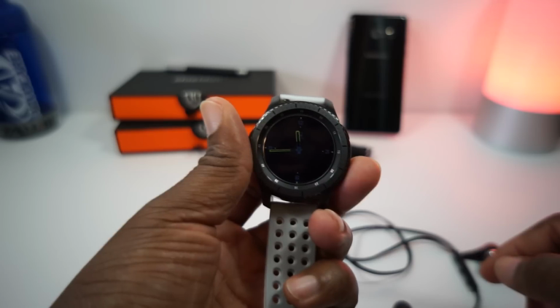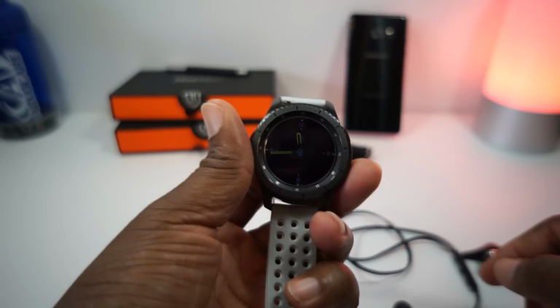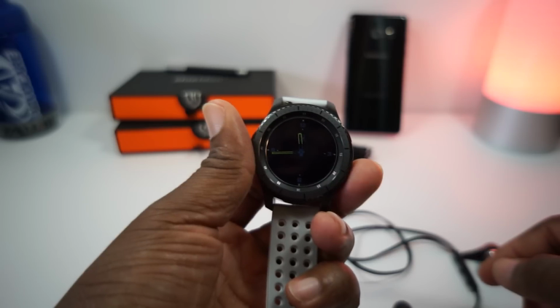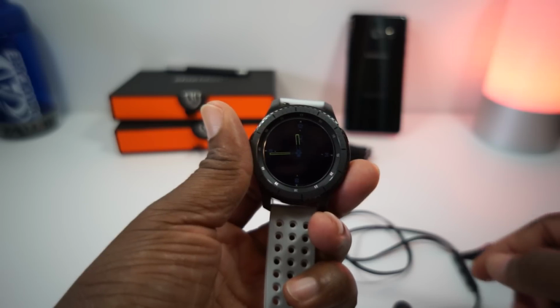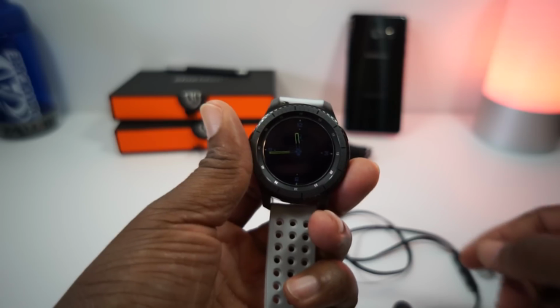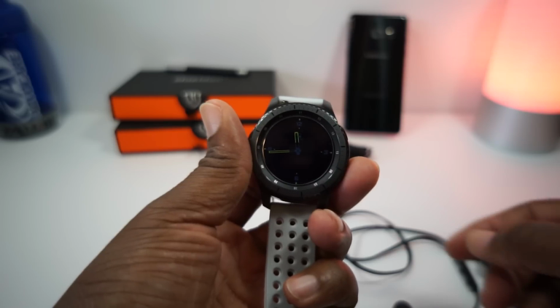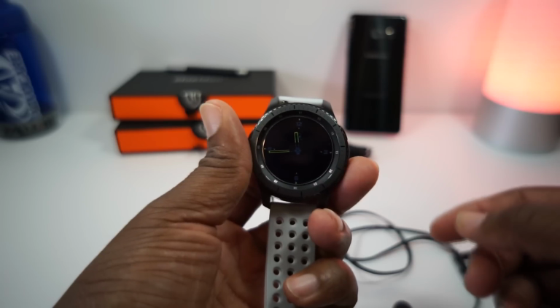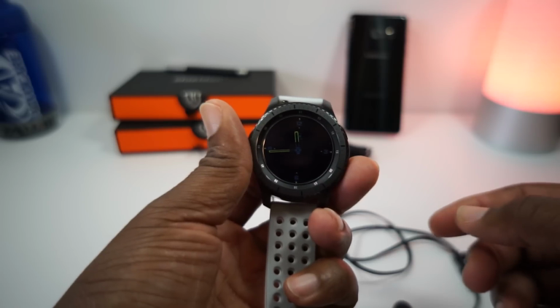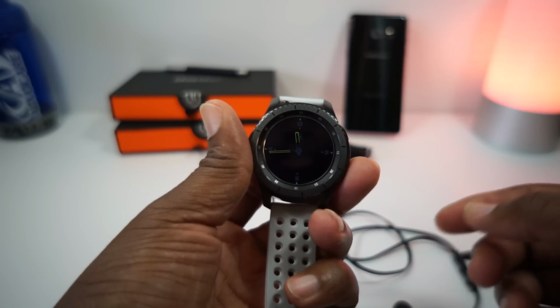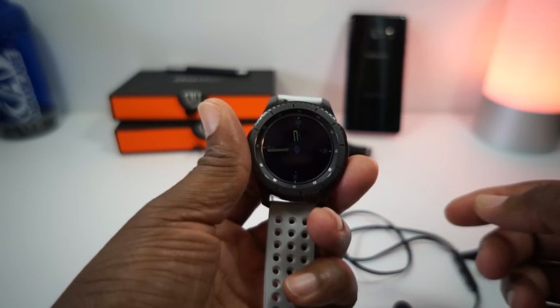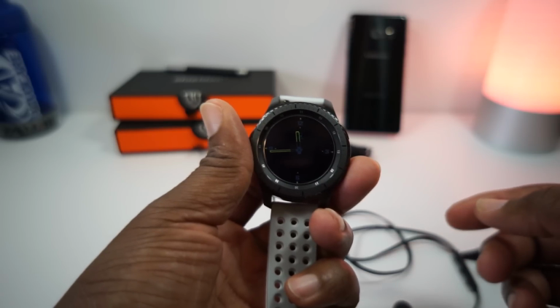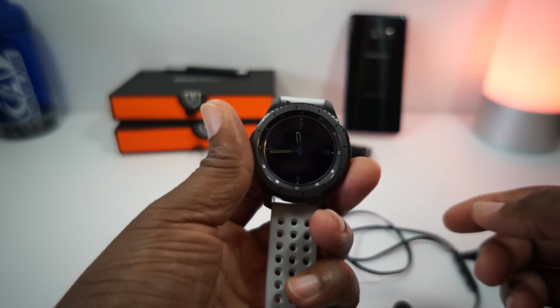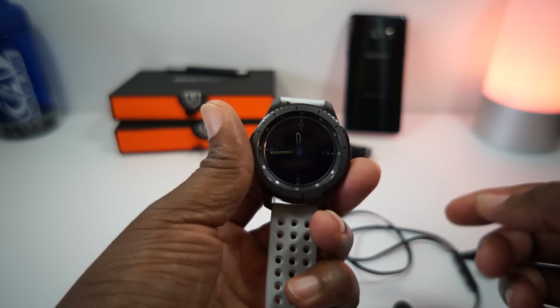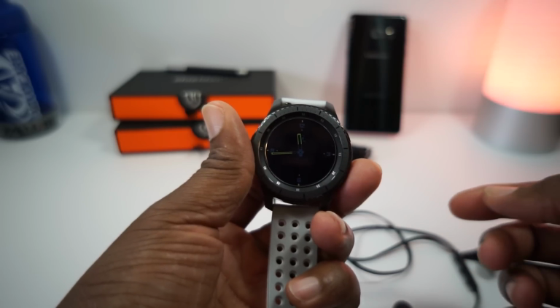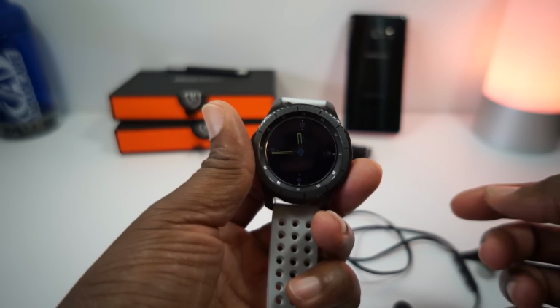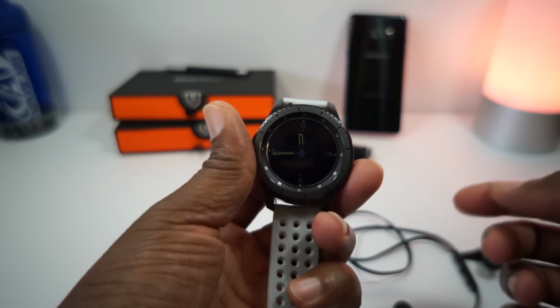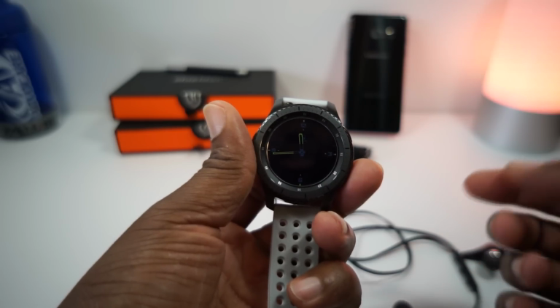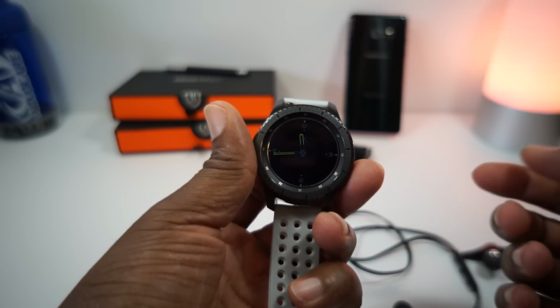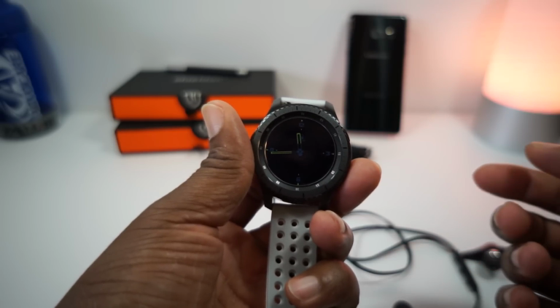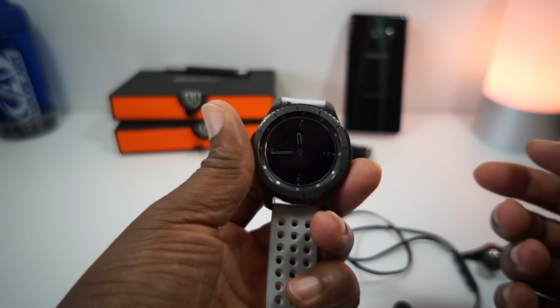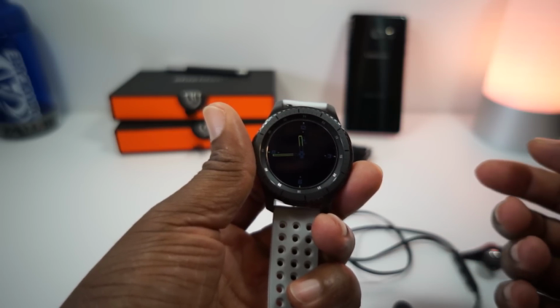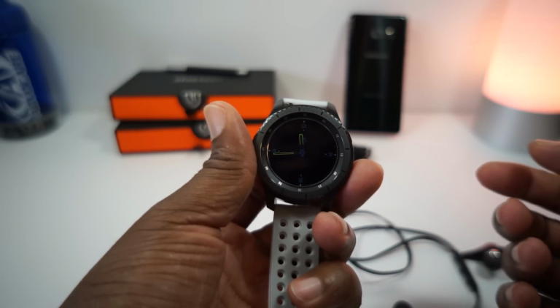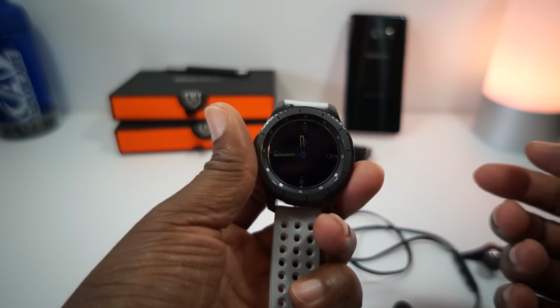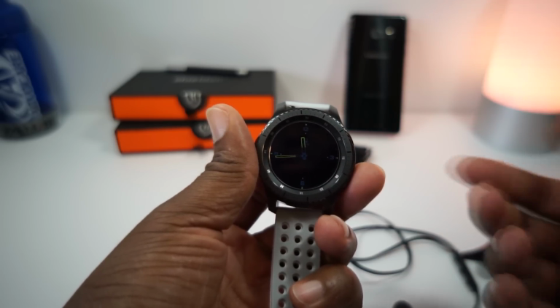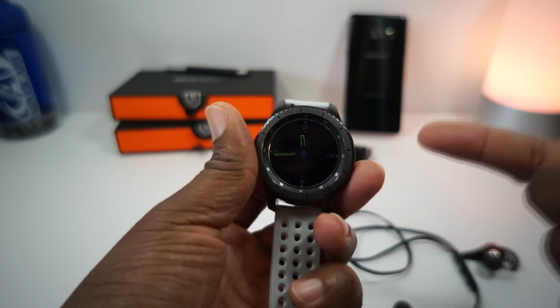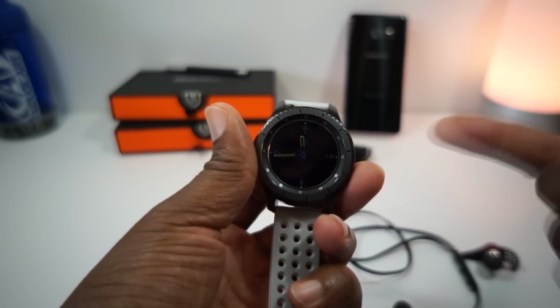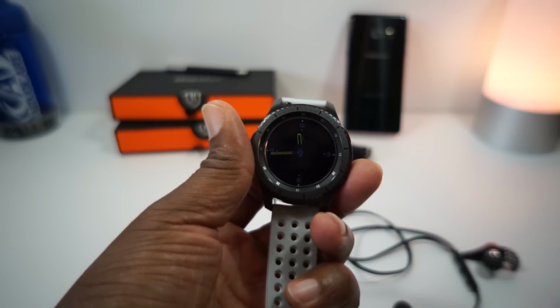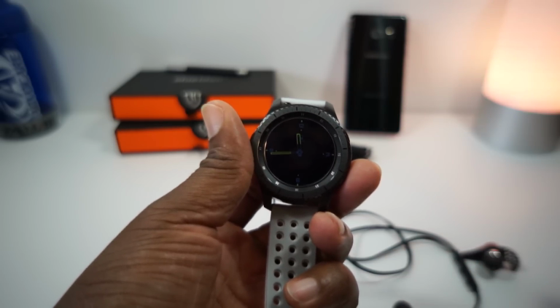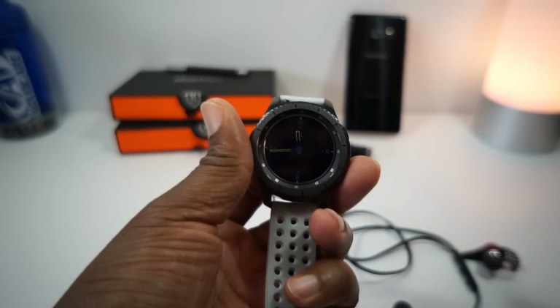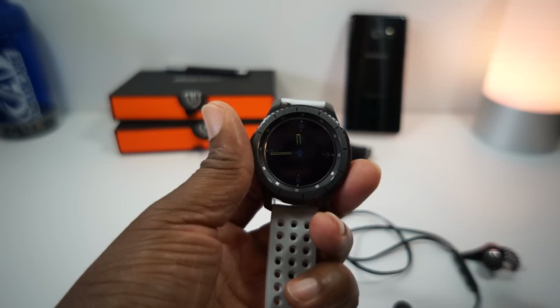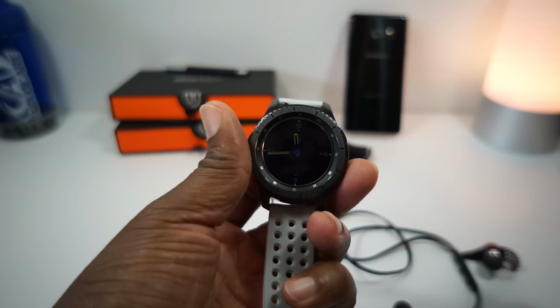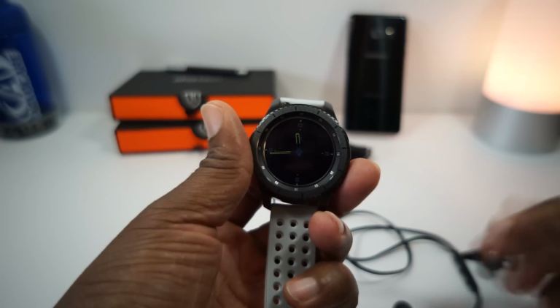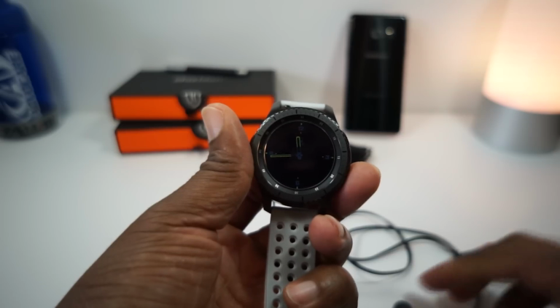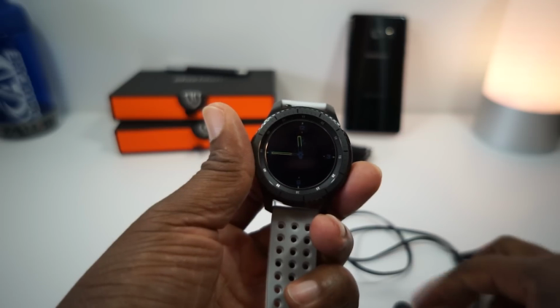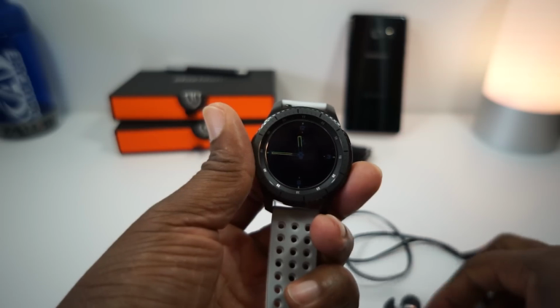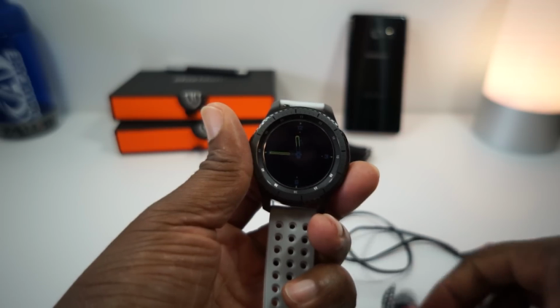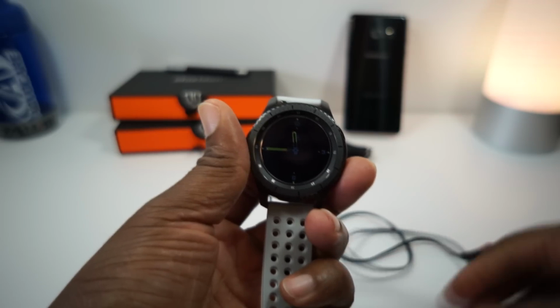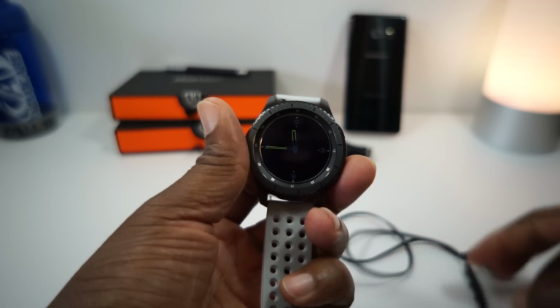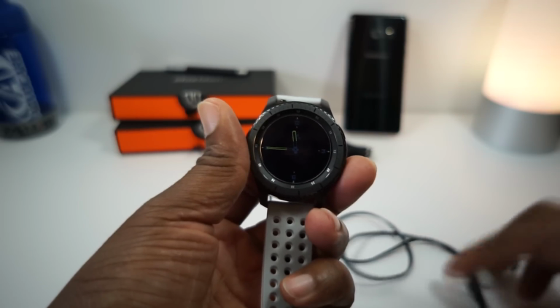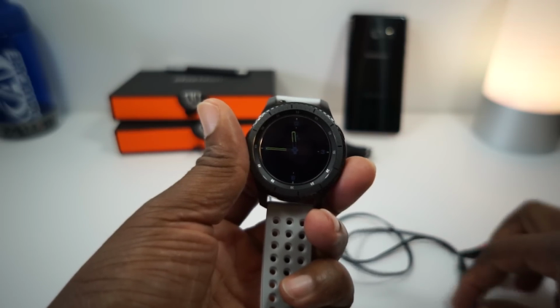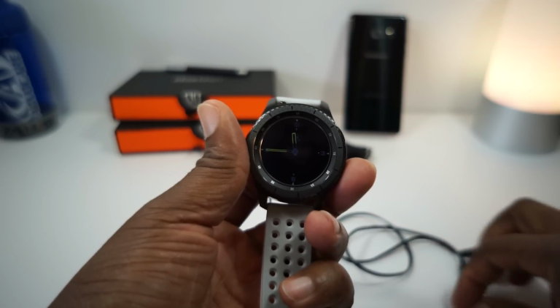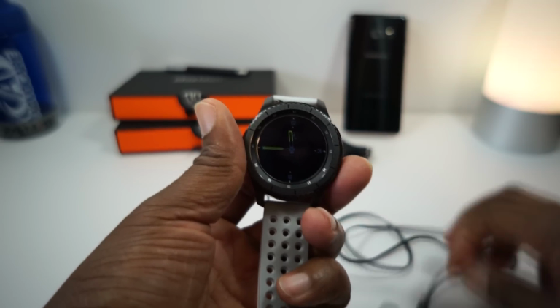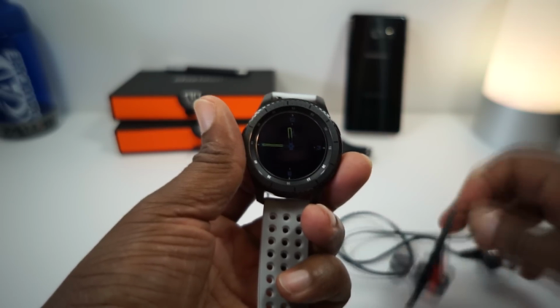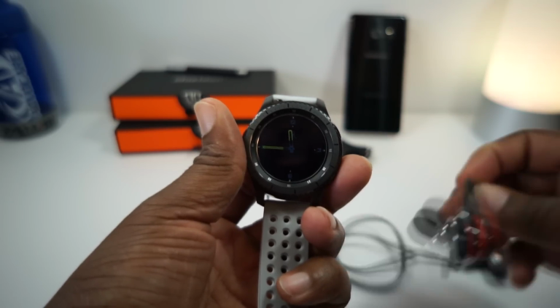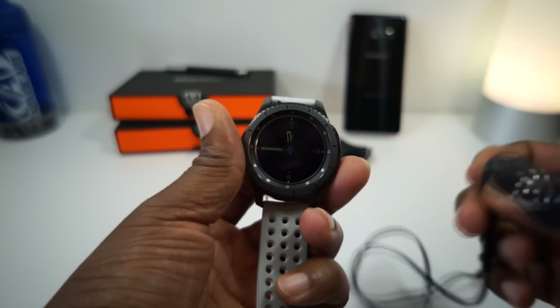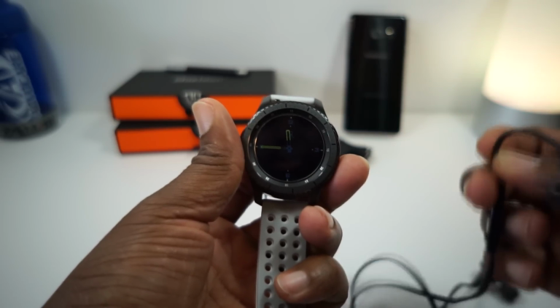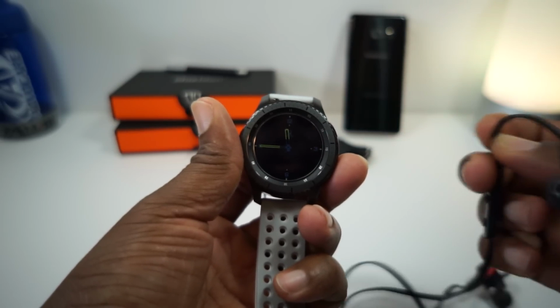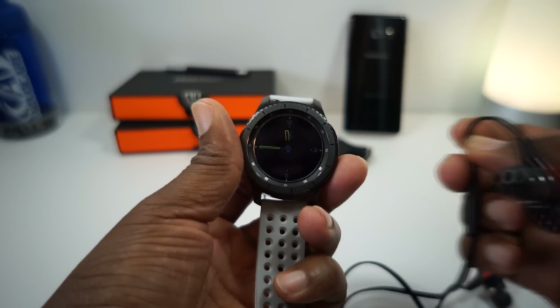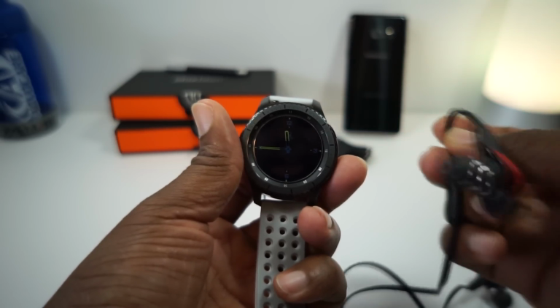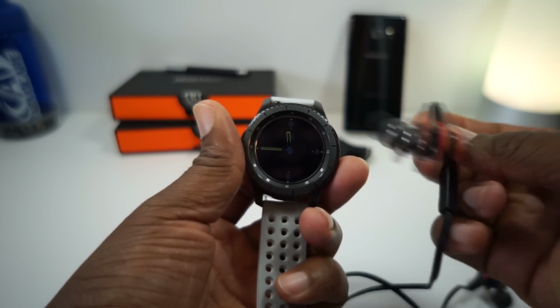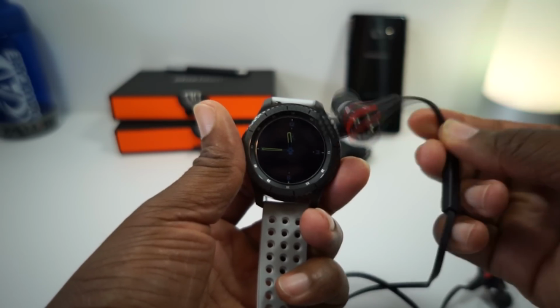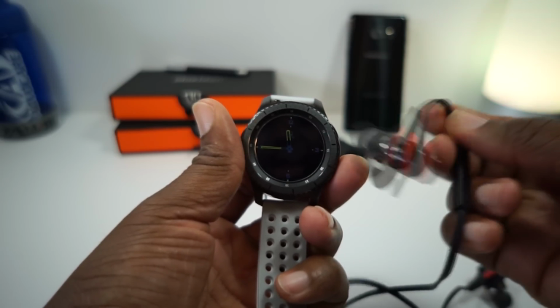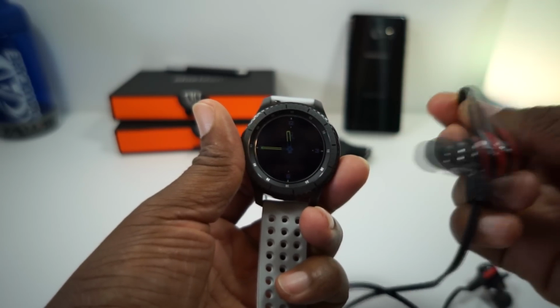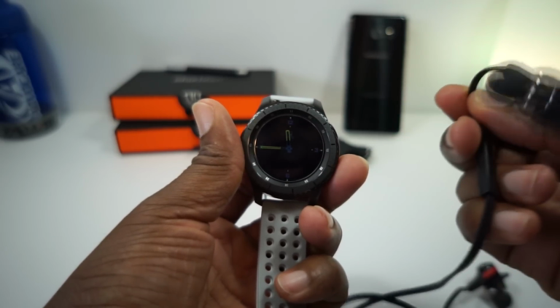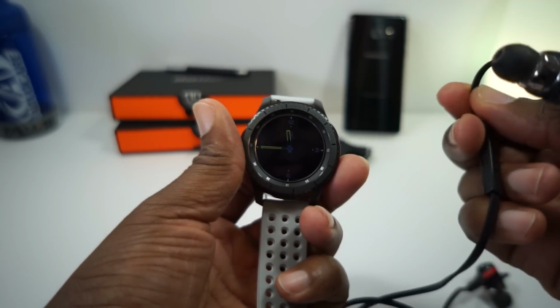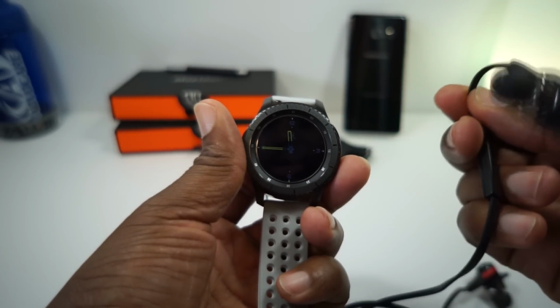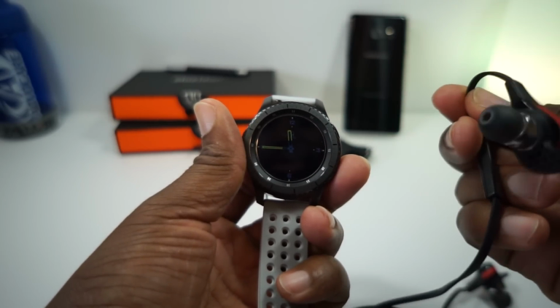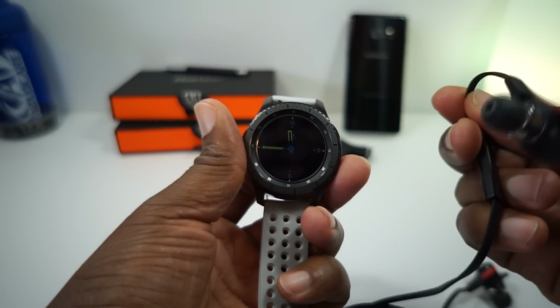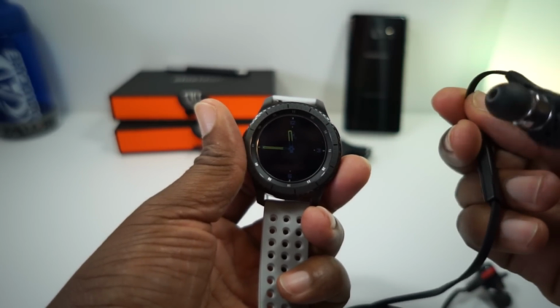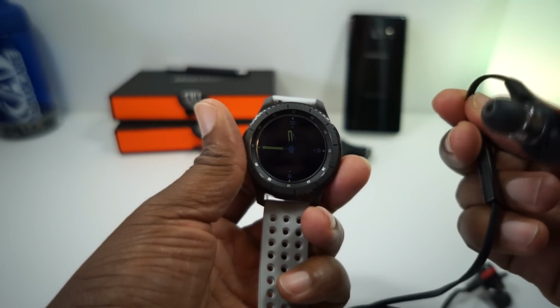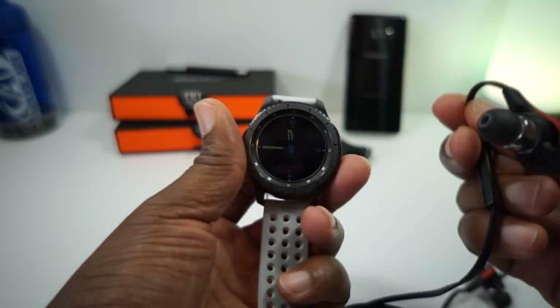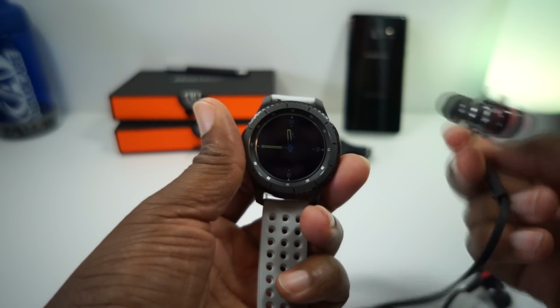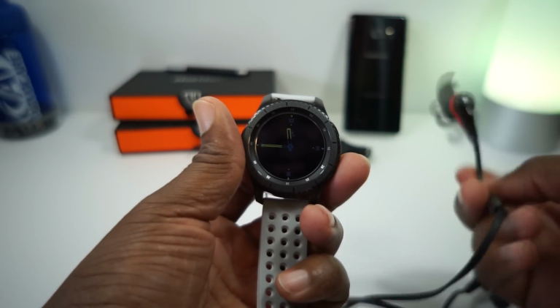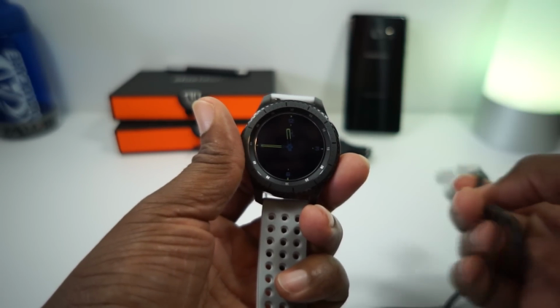So before you do that, make sure you got your watch in hand. Check. Then you gotta make sure you got some Bluetooth headphones. Check. I got my awesome Jaybirds right here.